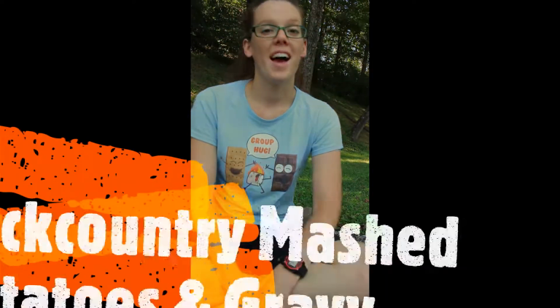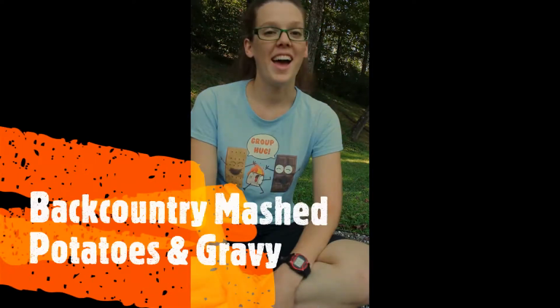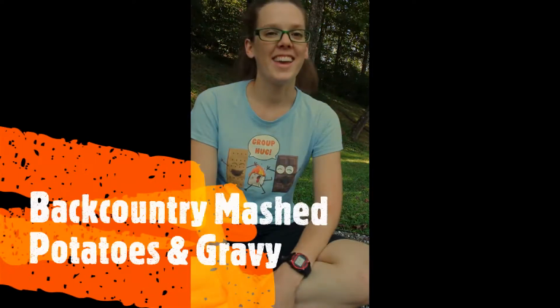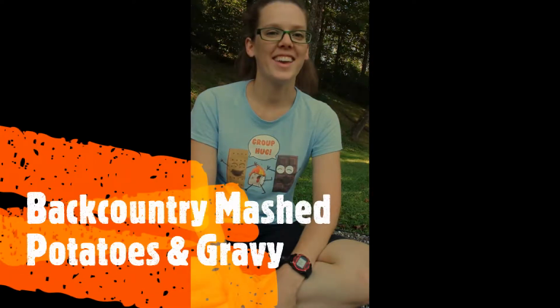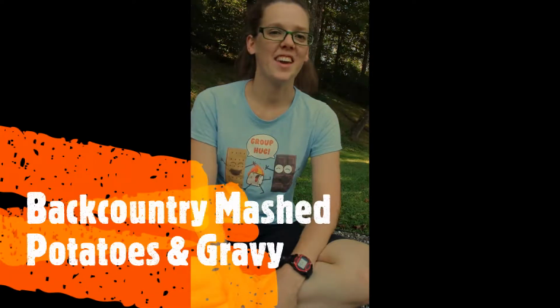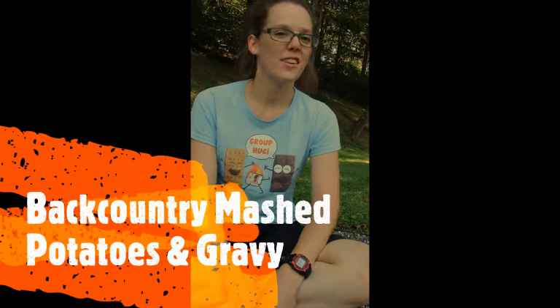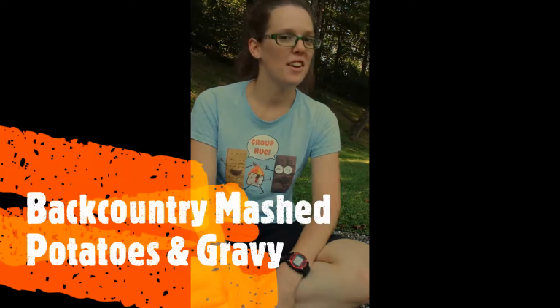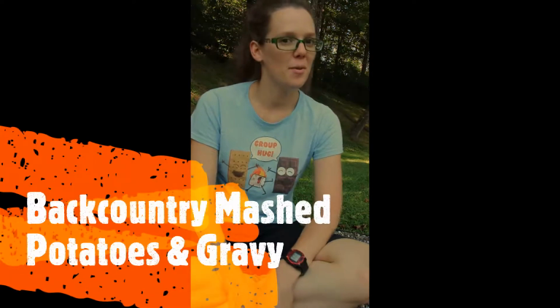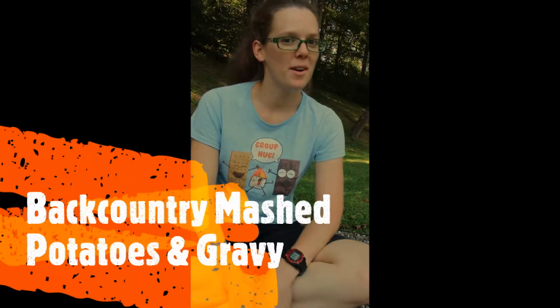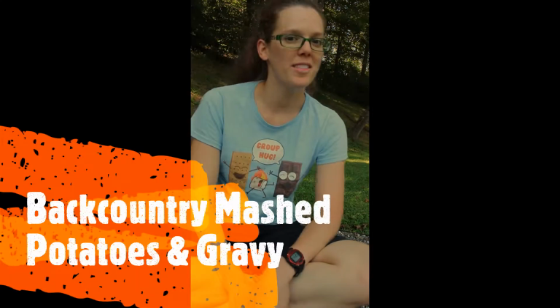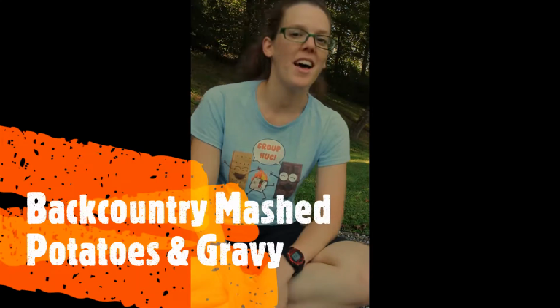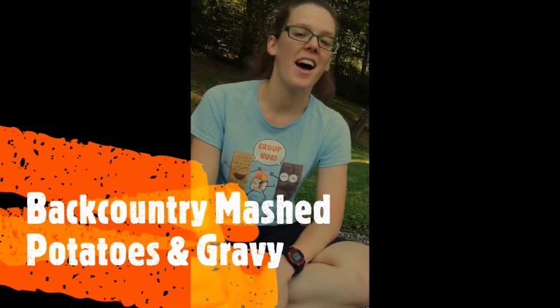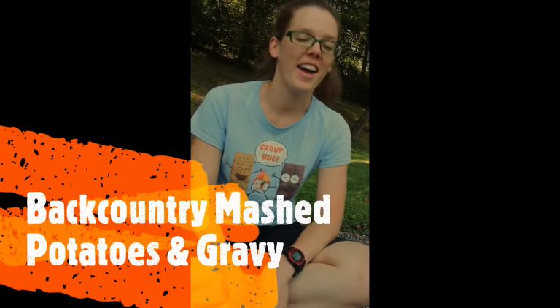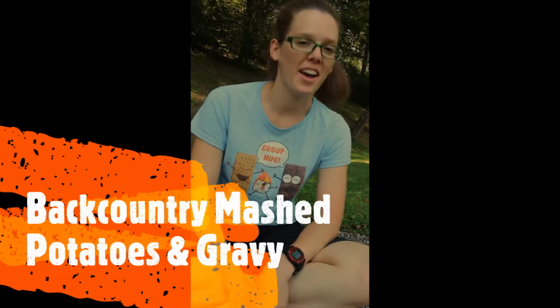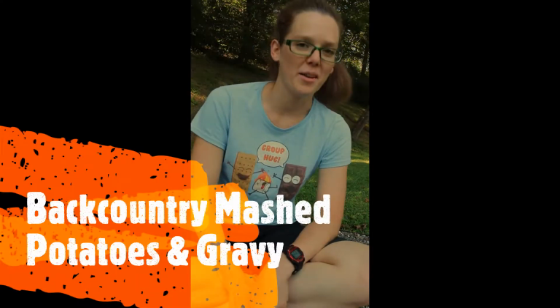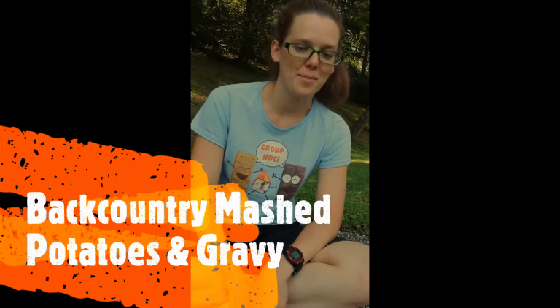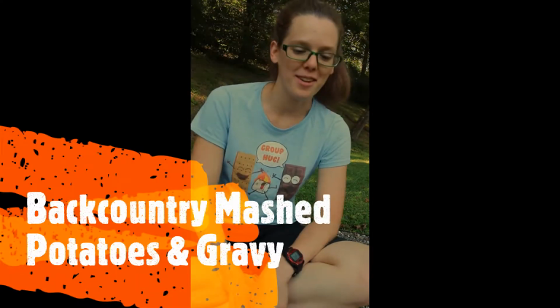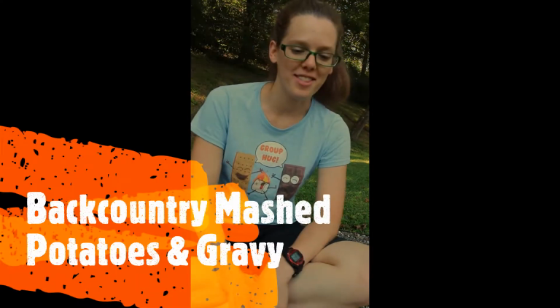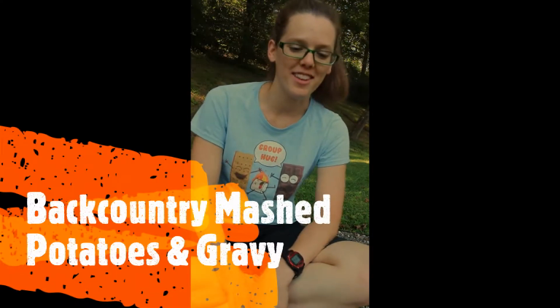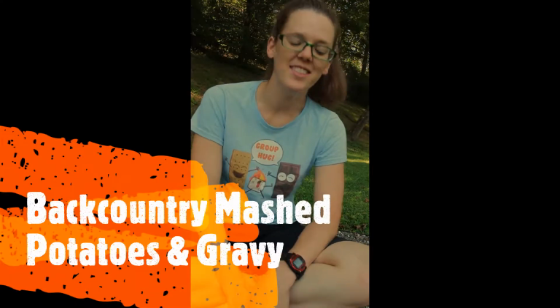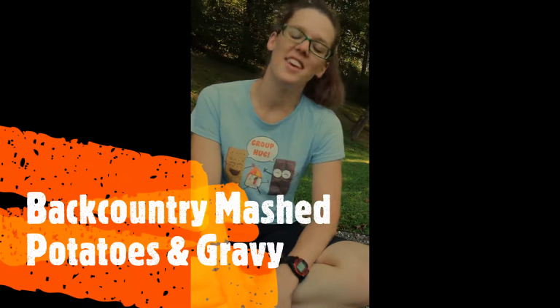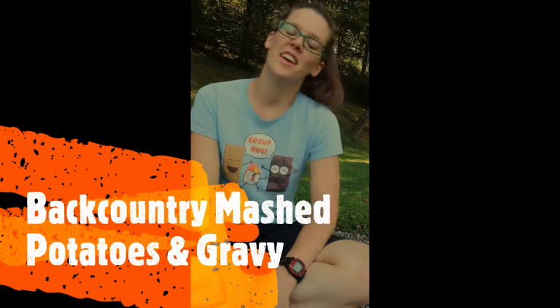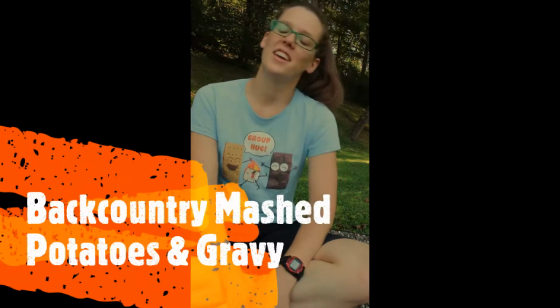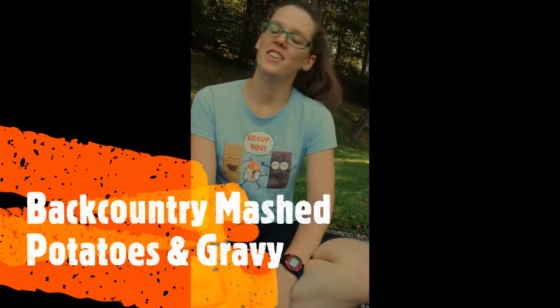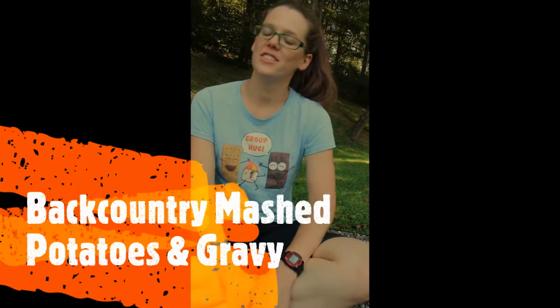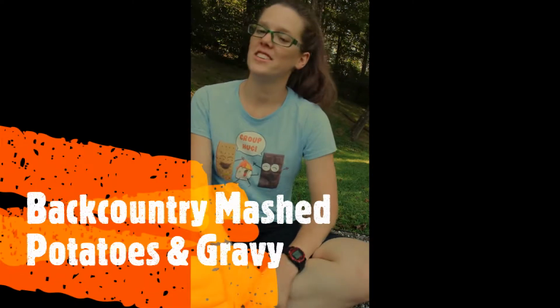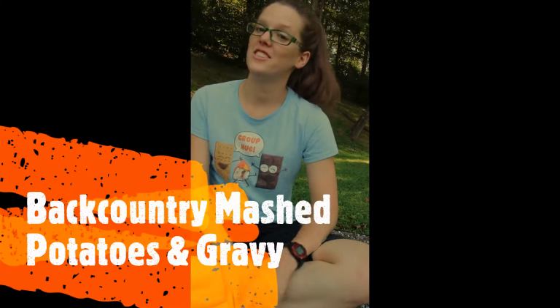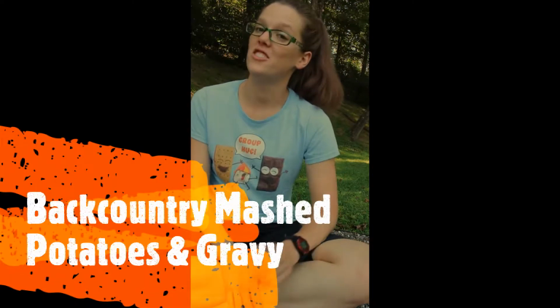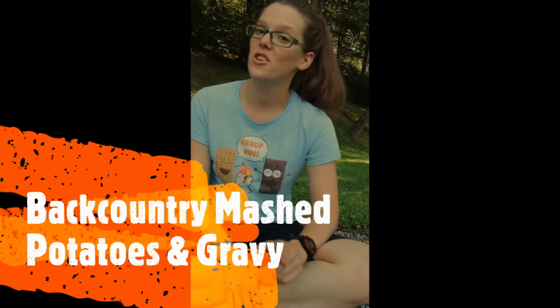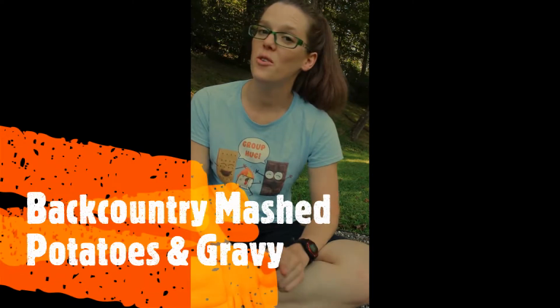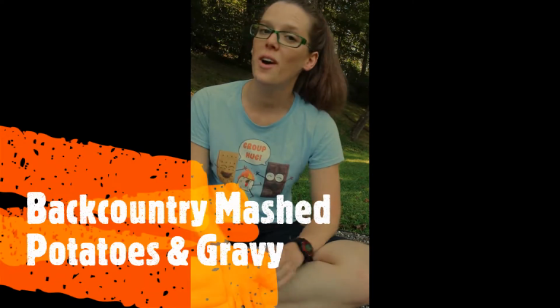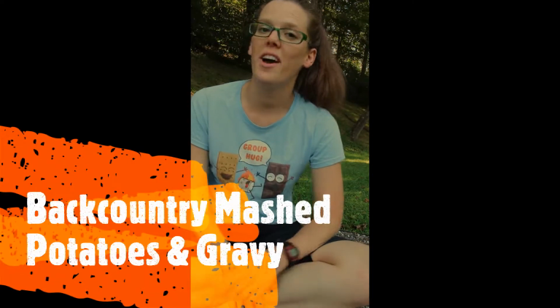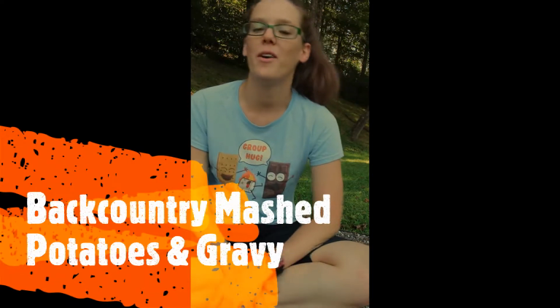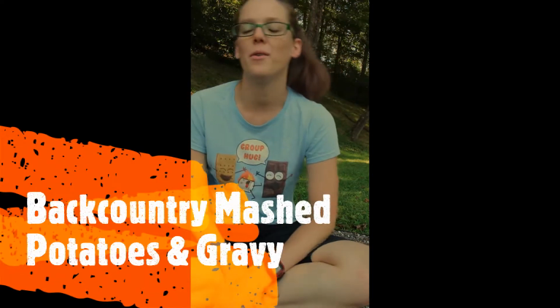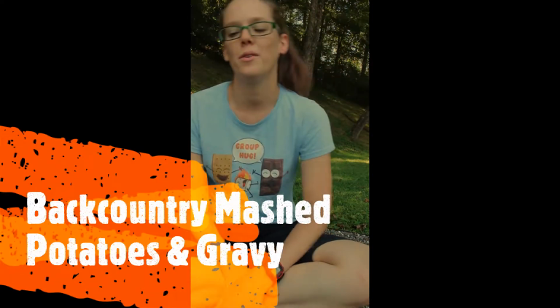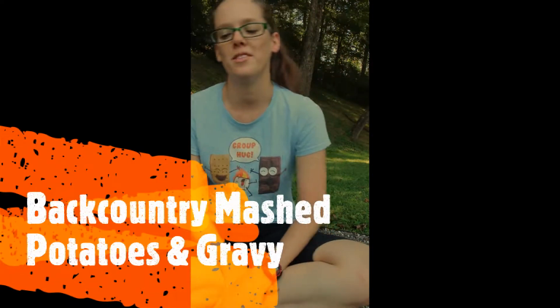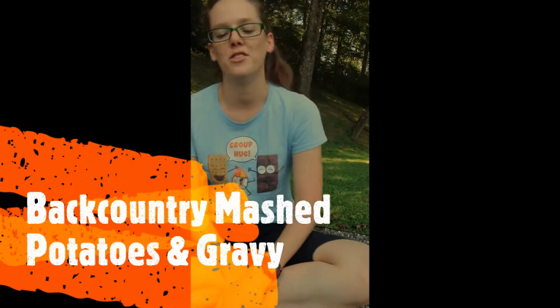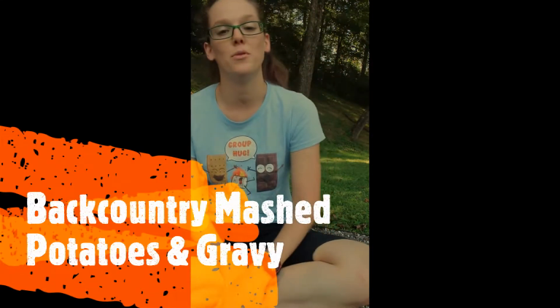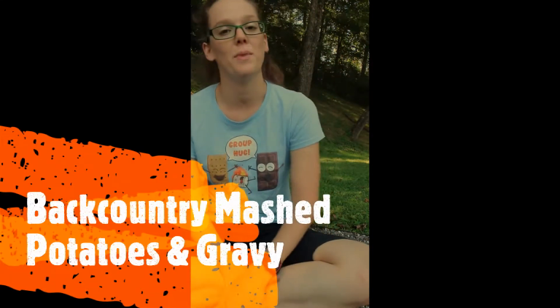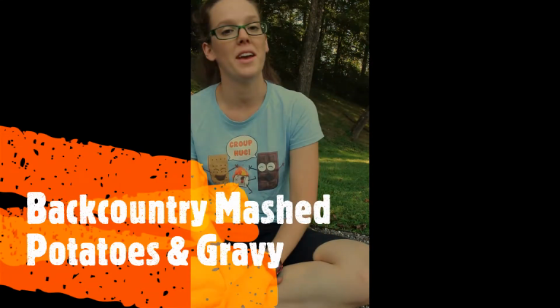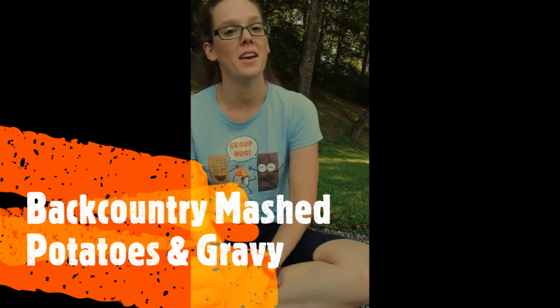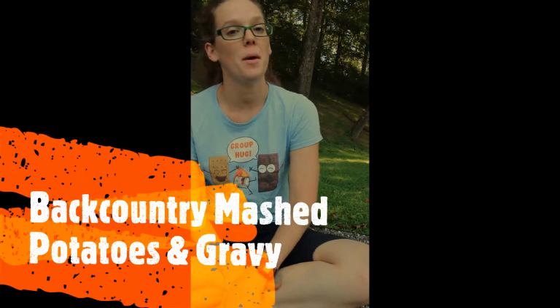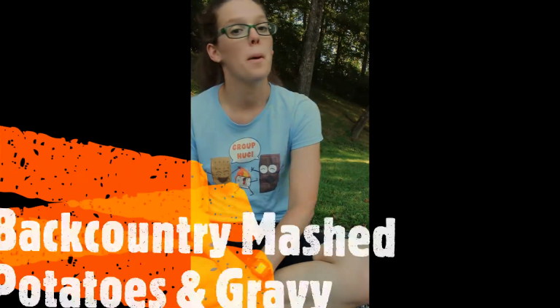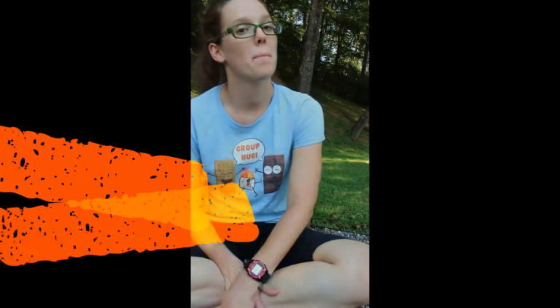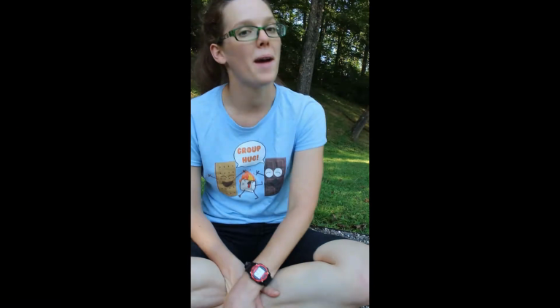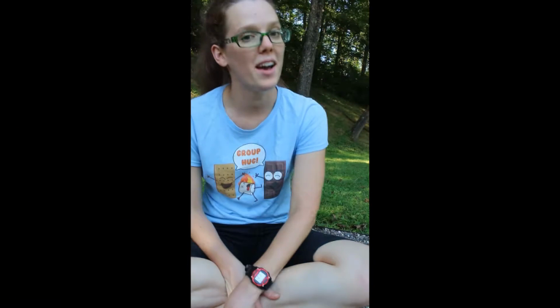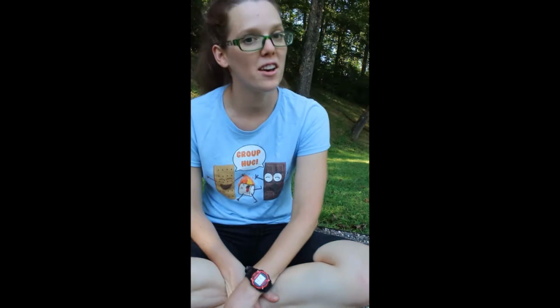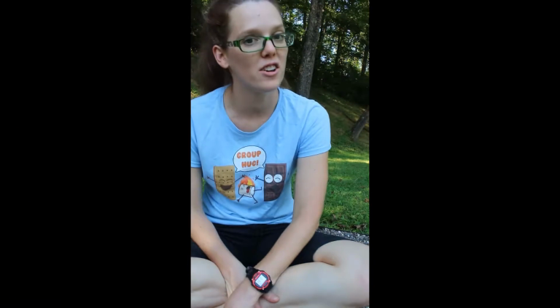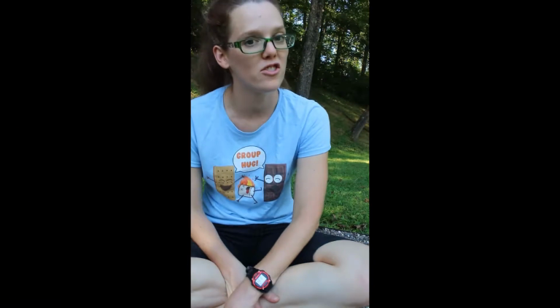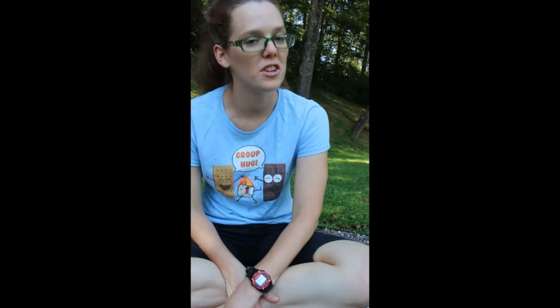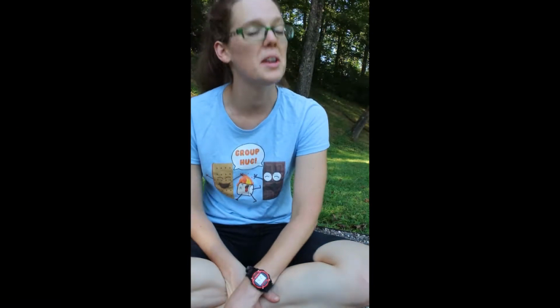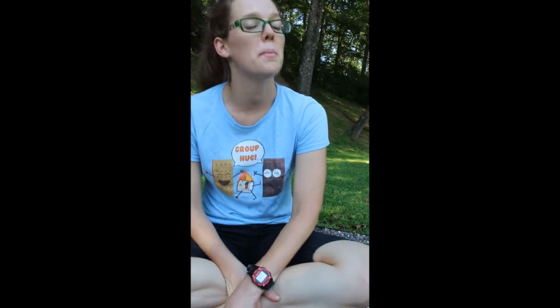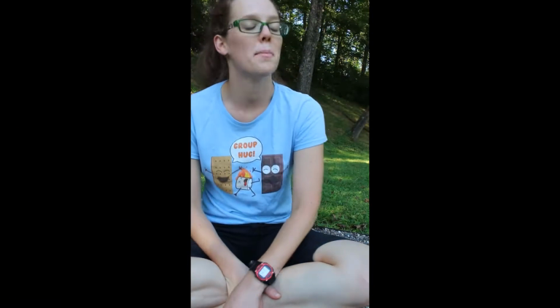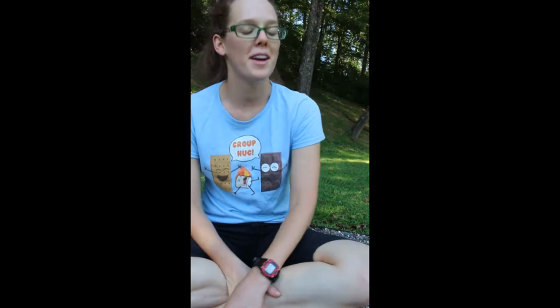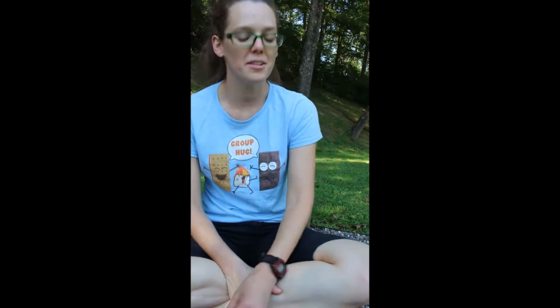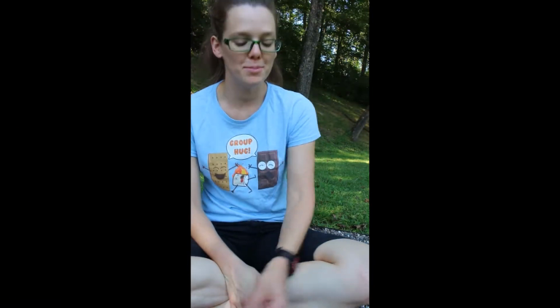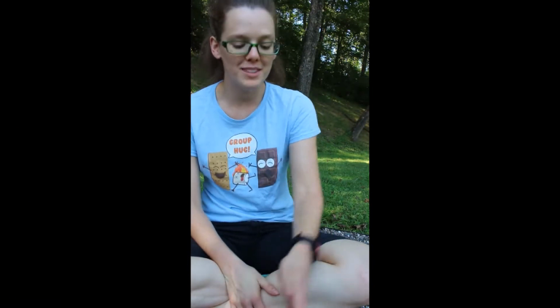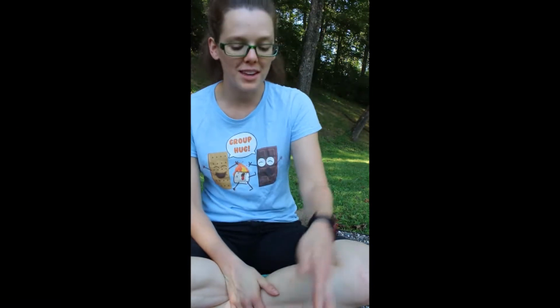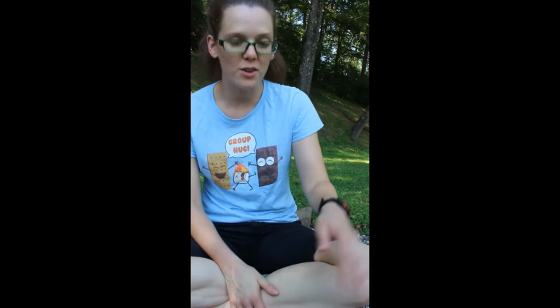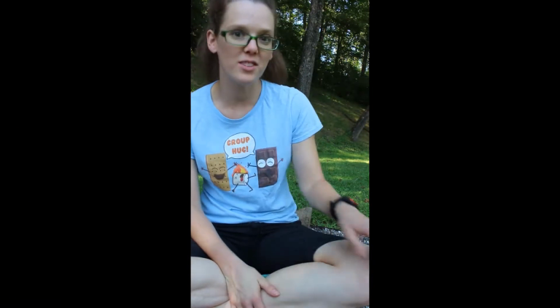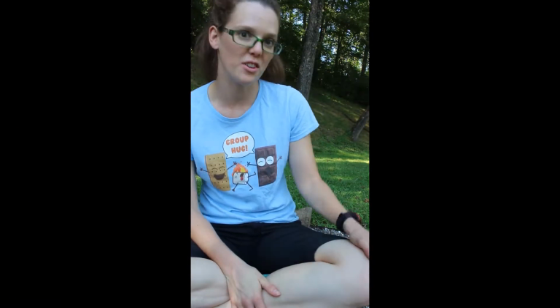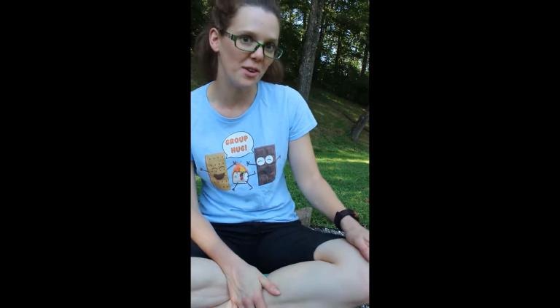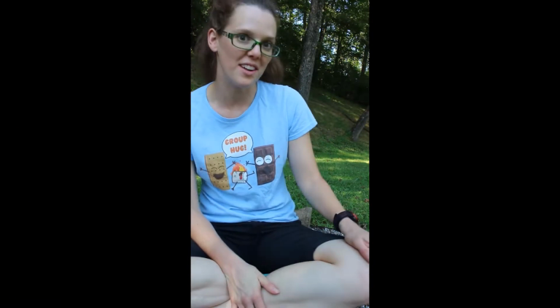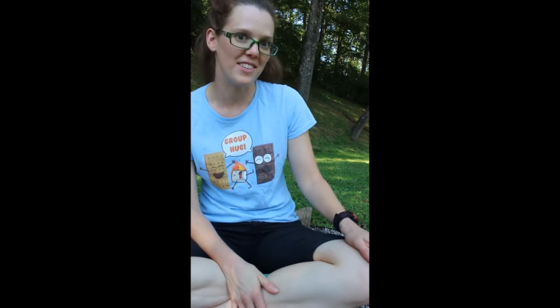Hi, Gator here with iHike Marathons, here to teach you how to make backcountry mashed potatoes and gravy.